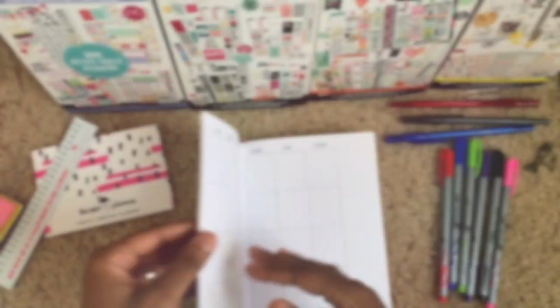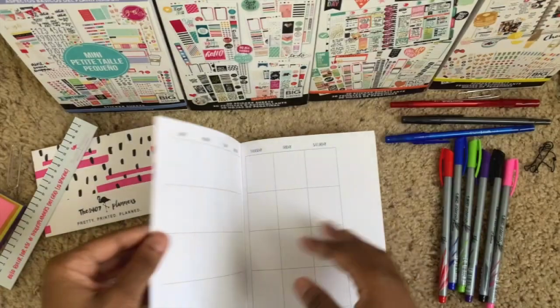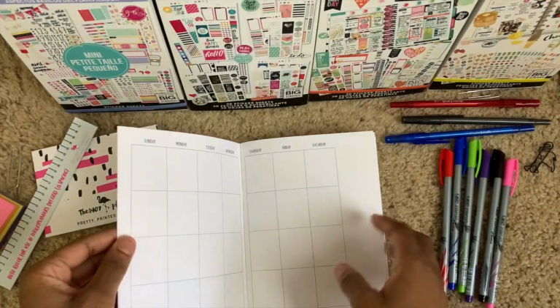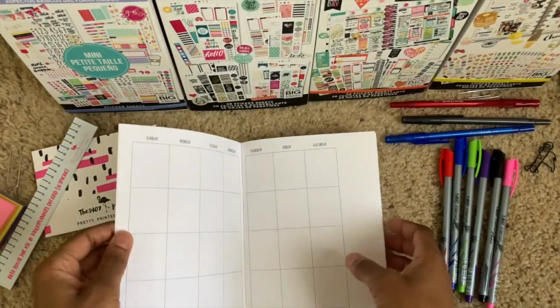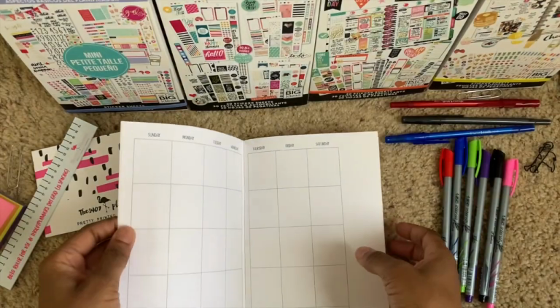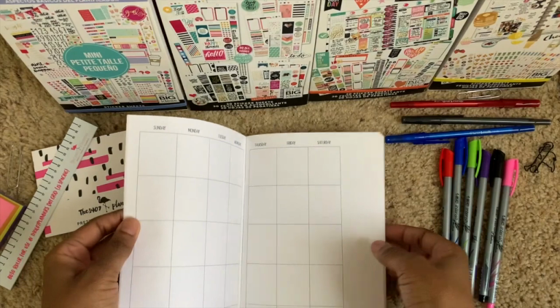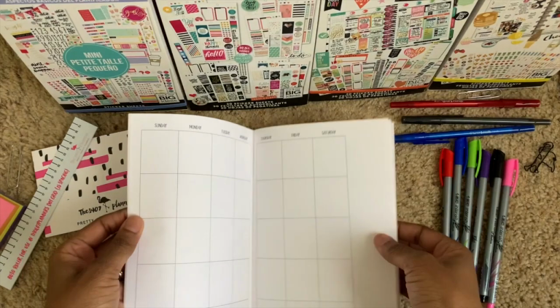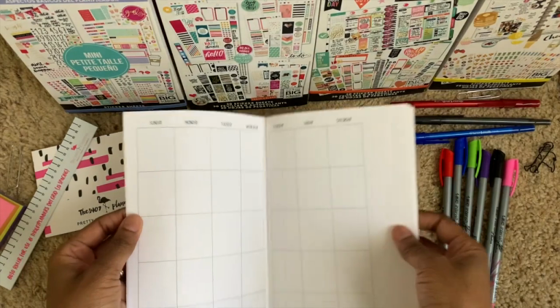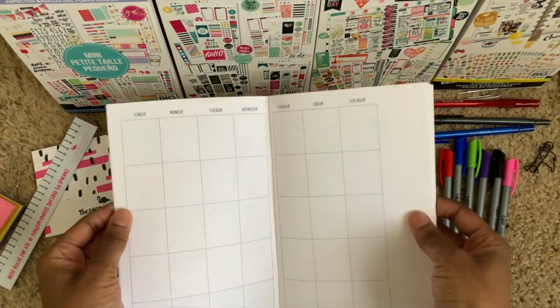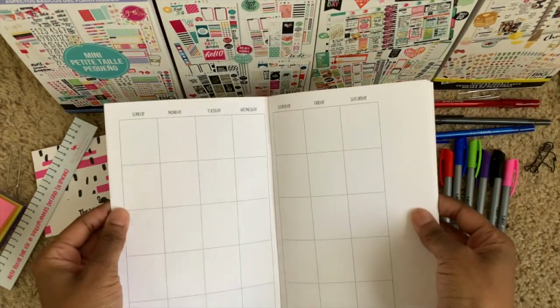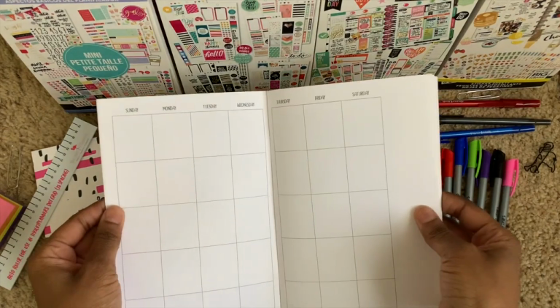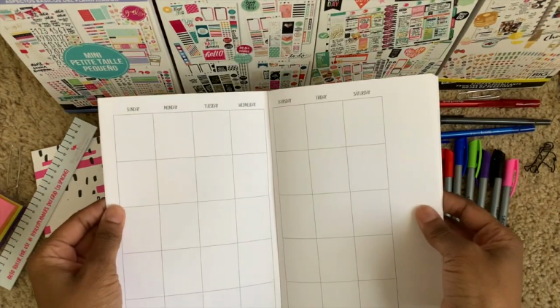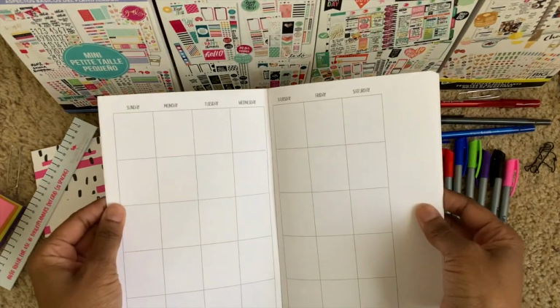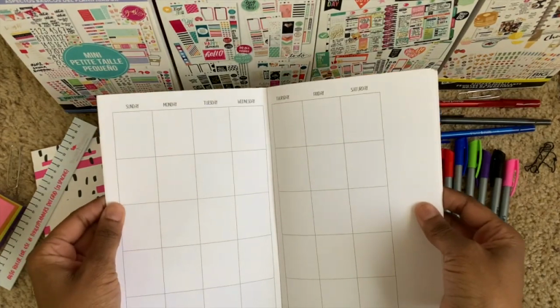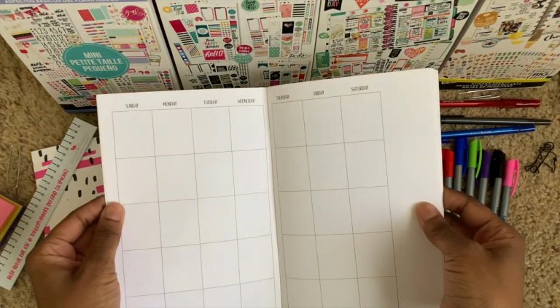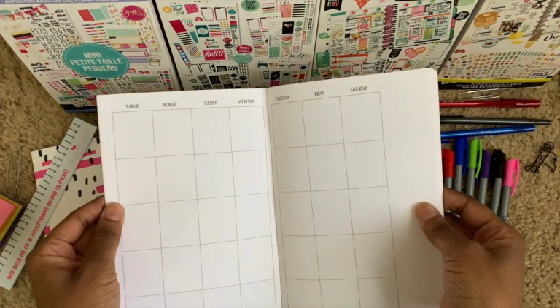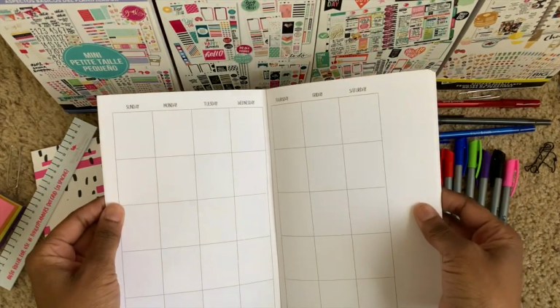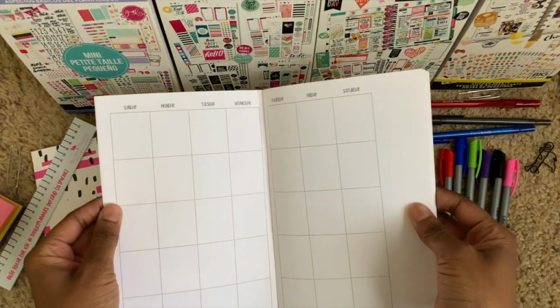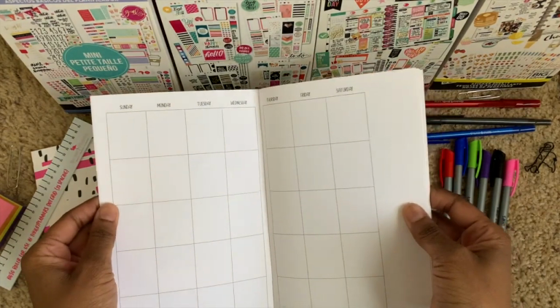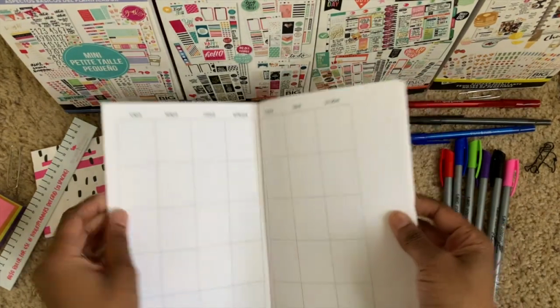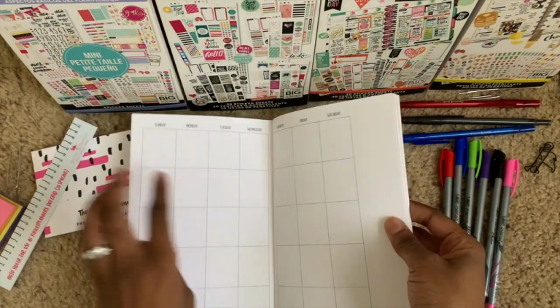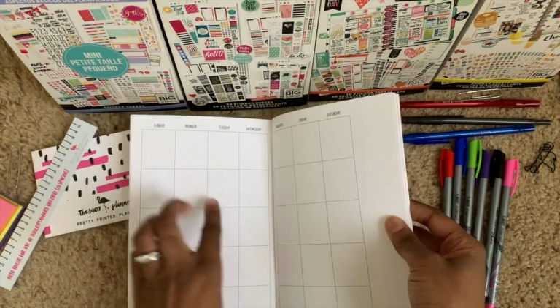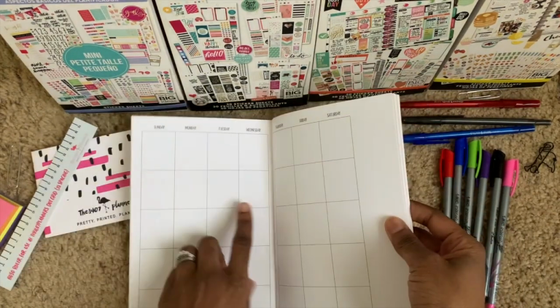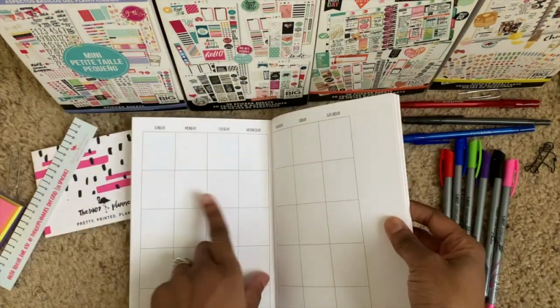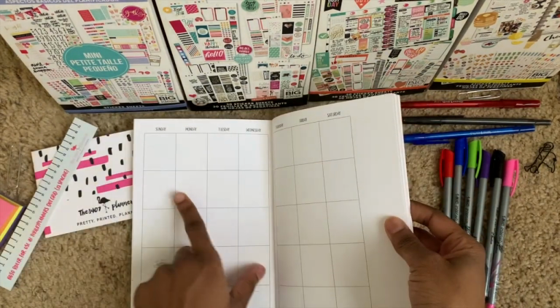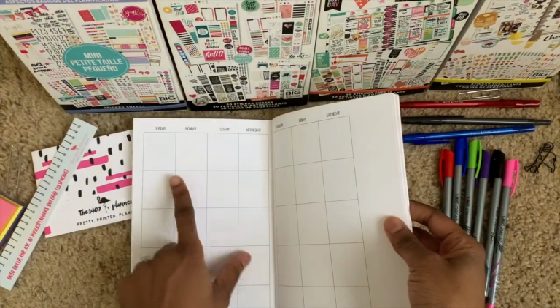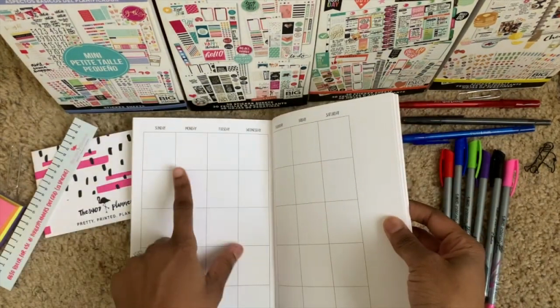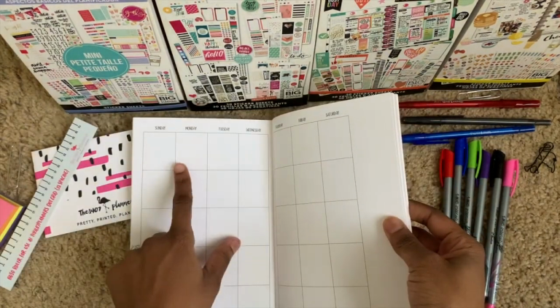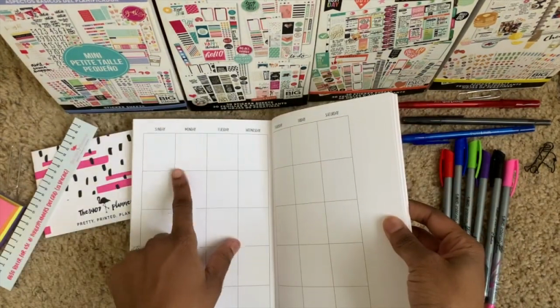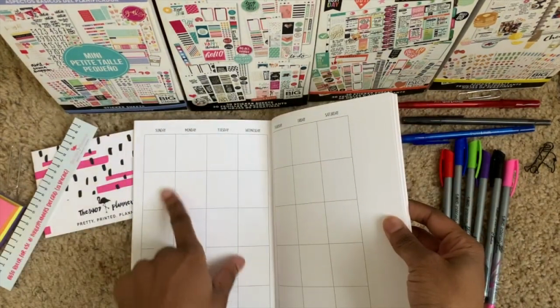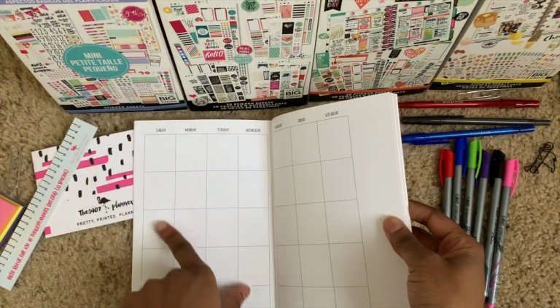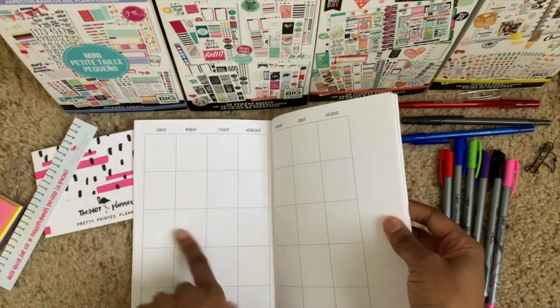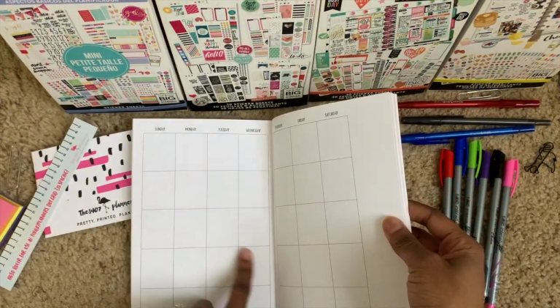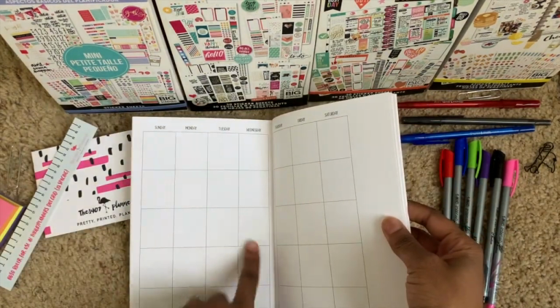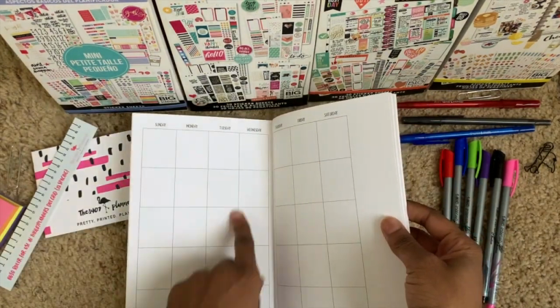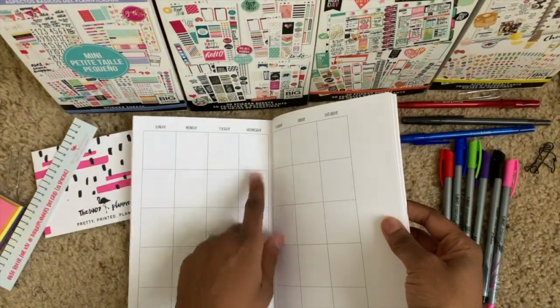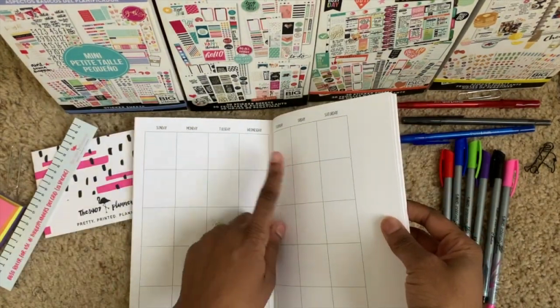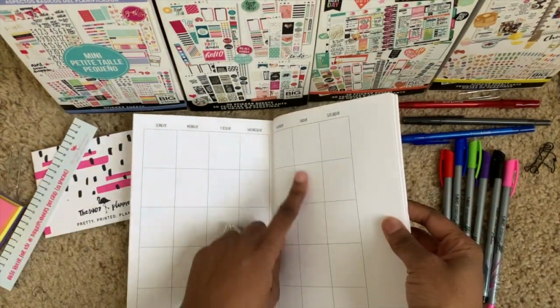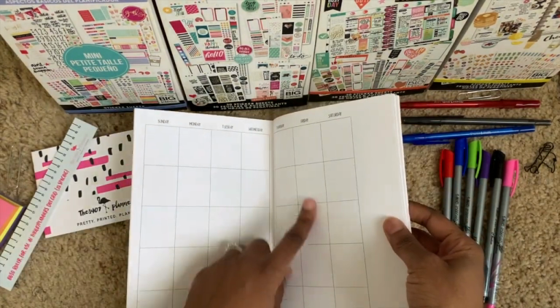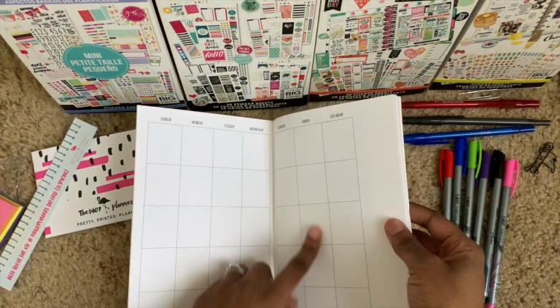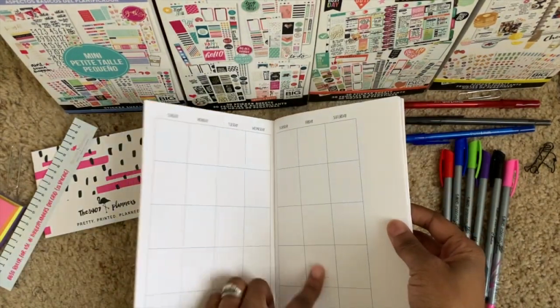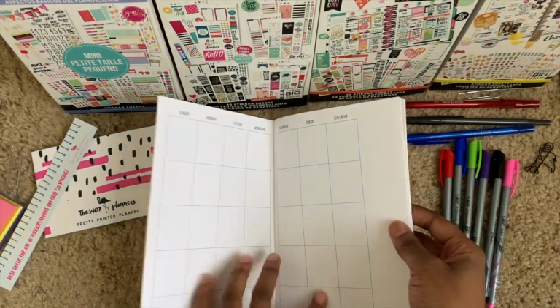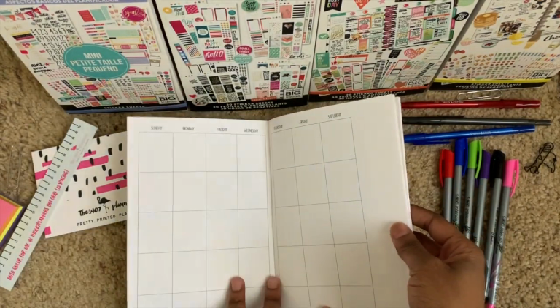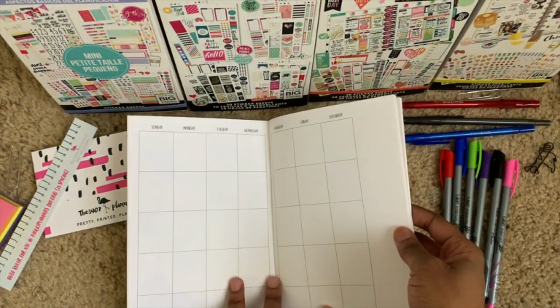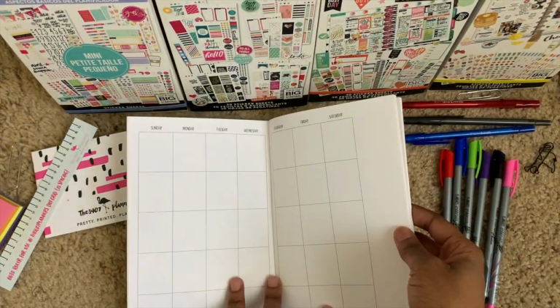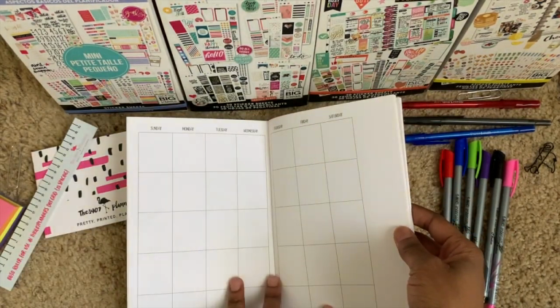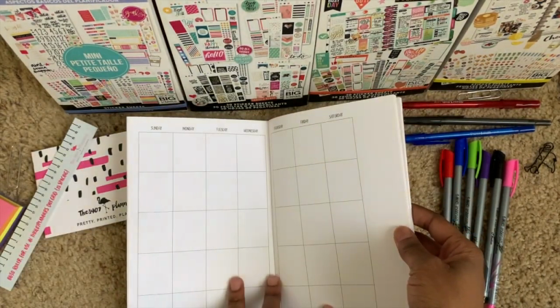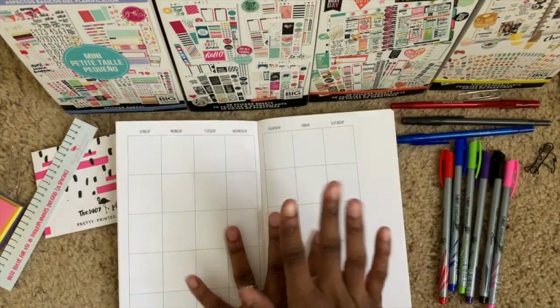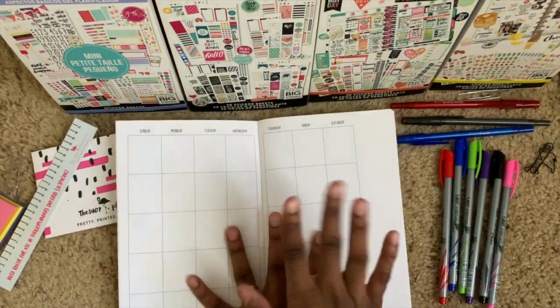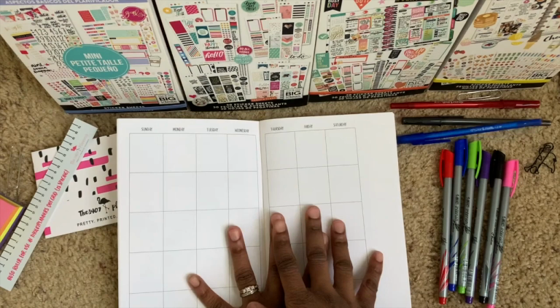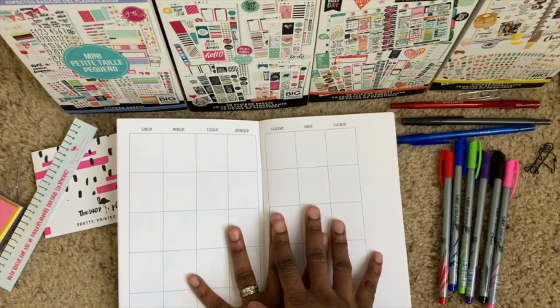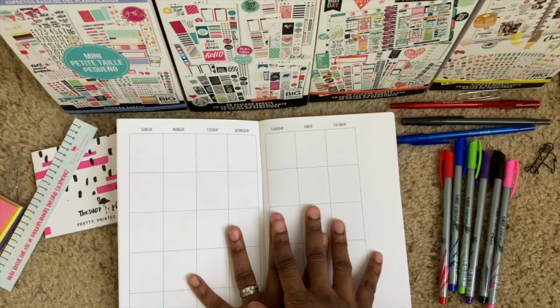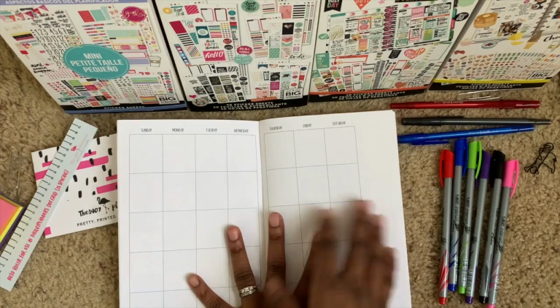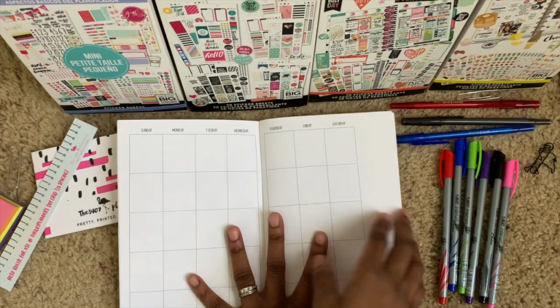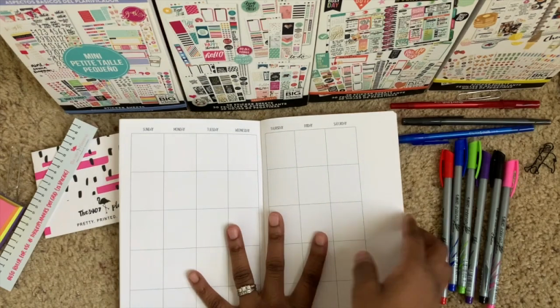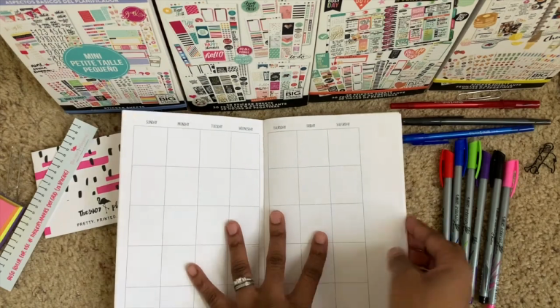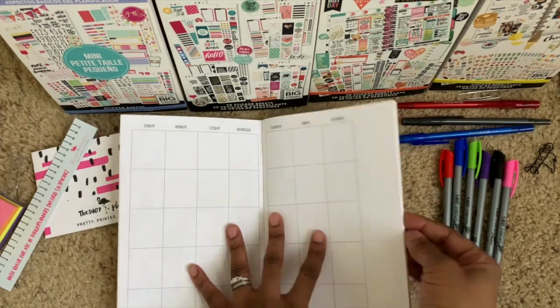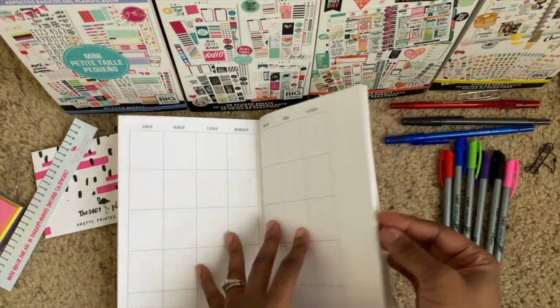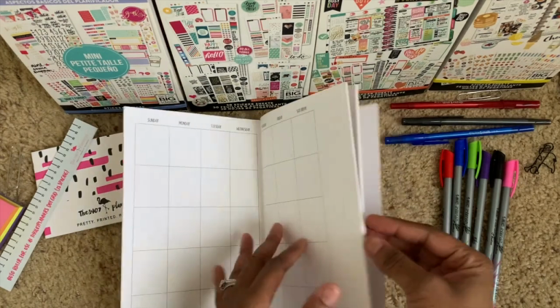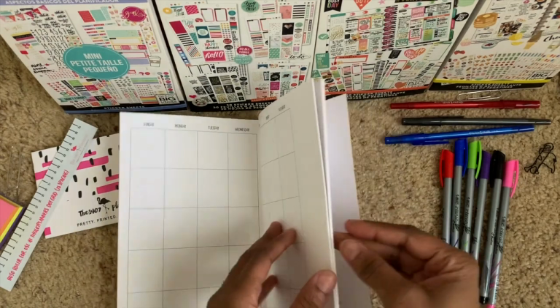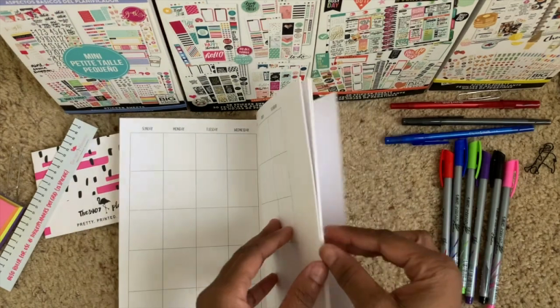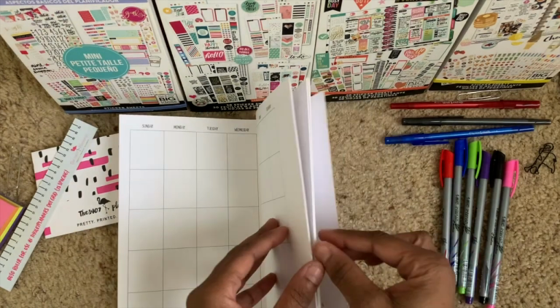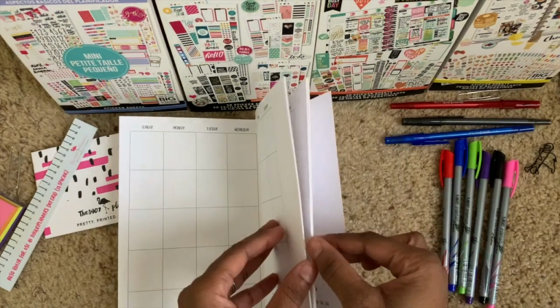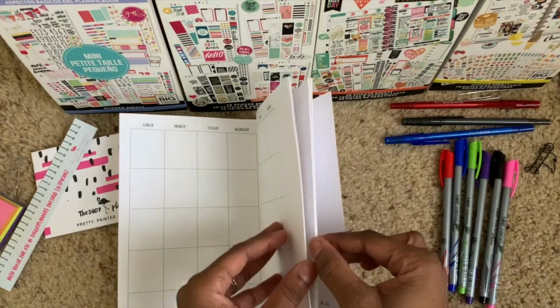The first thing I always do is go ahead and put in my dates so I don't get messed up, obviously.